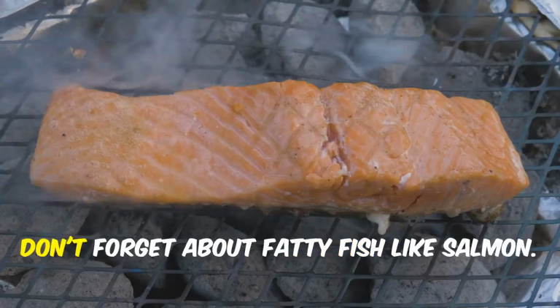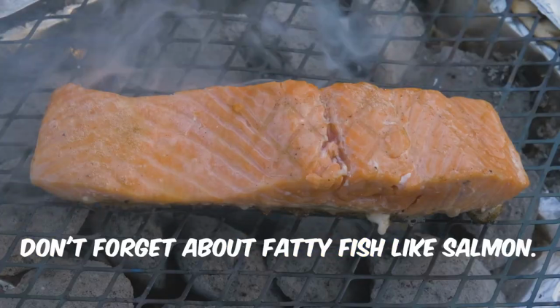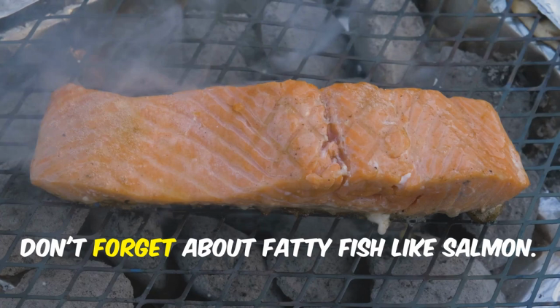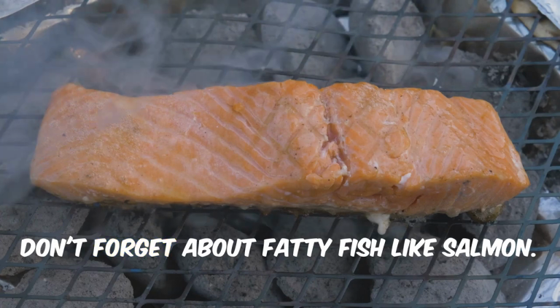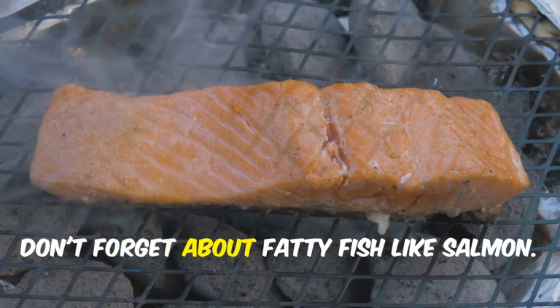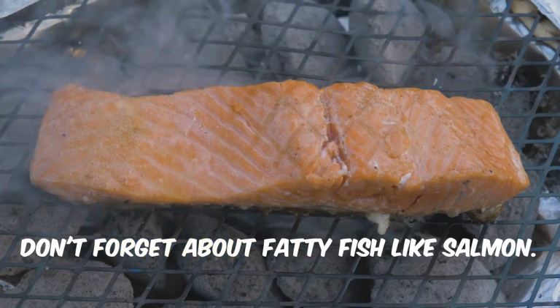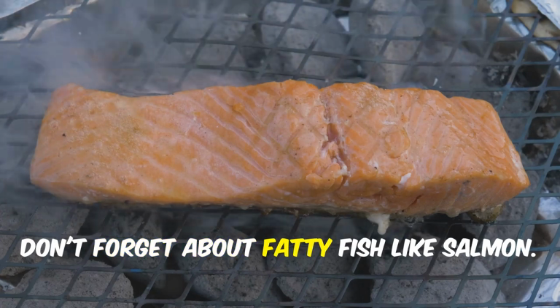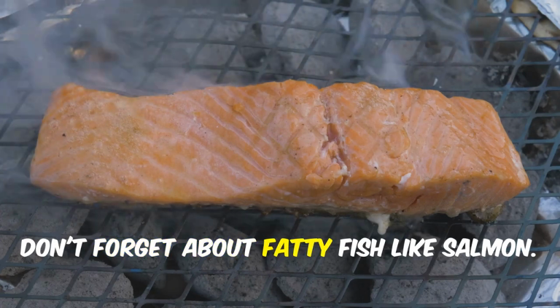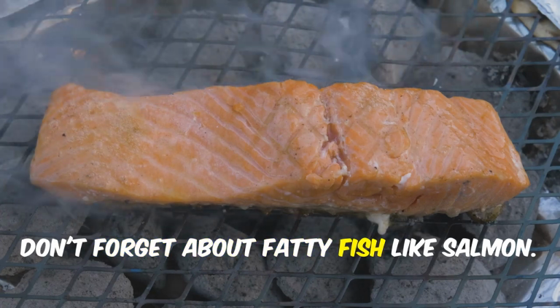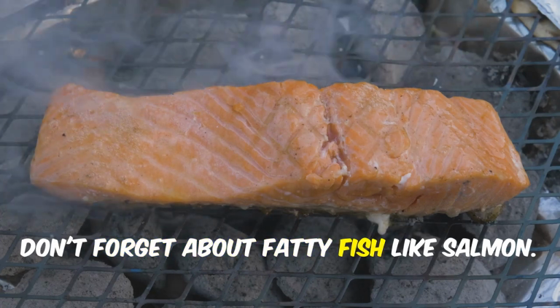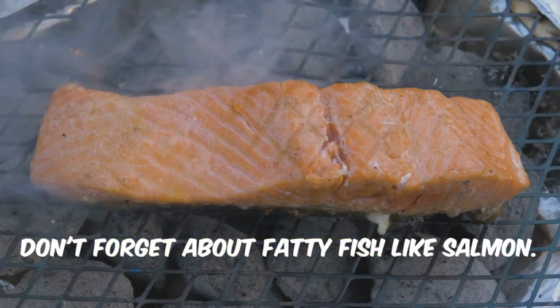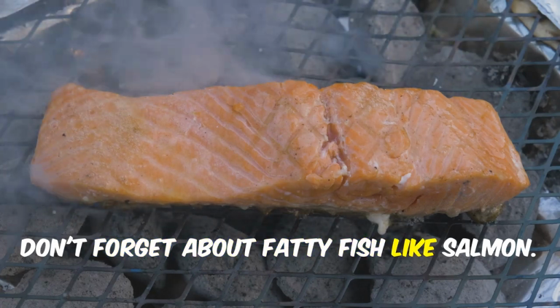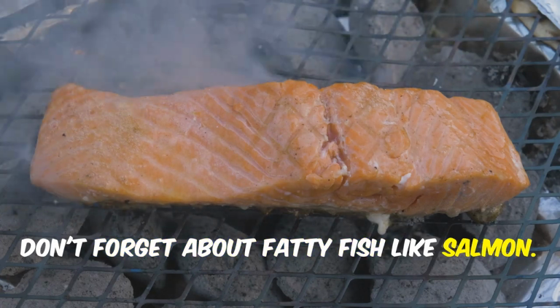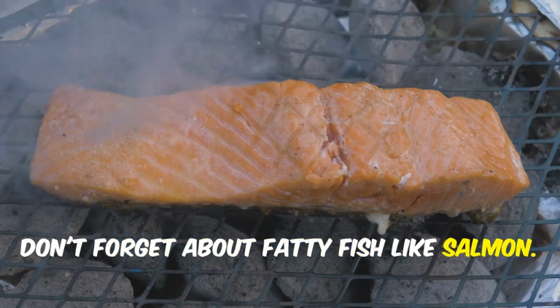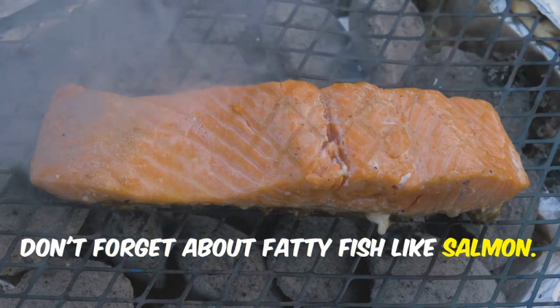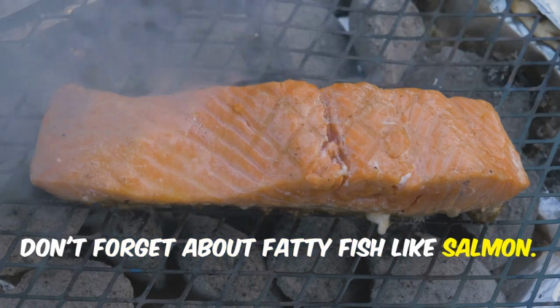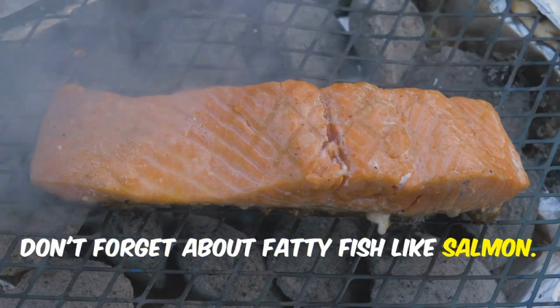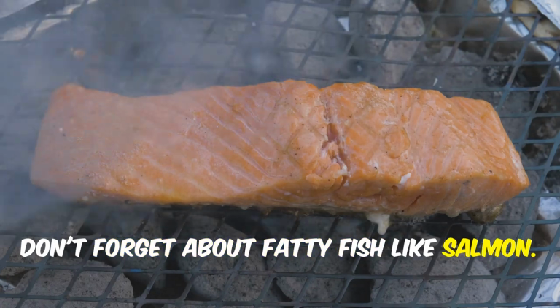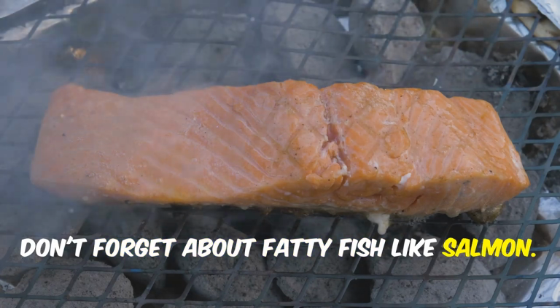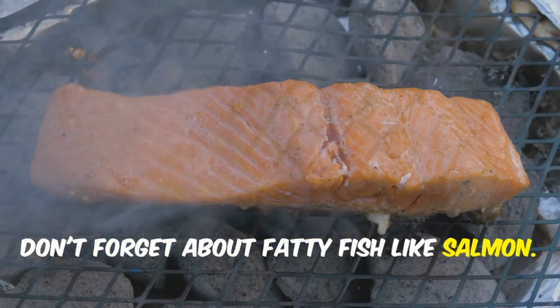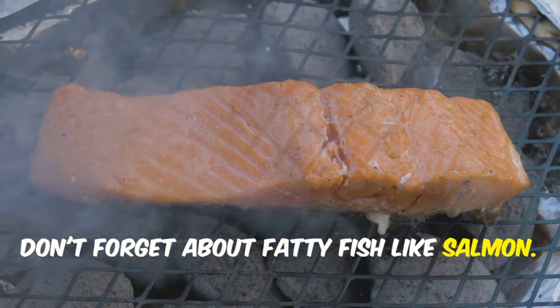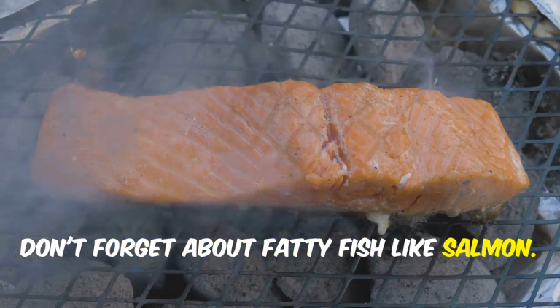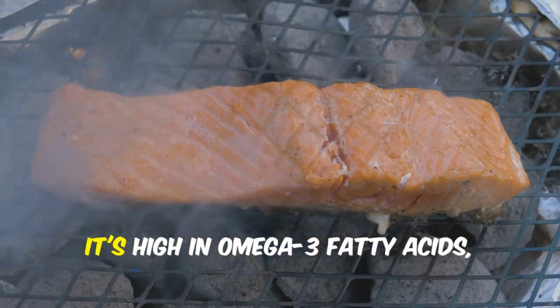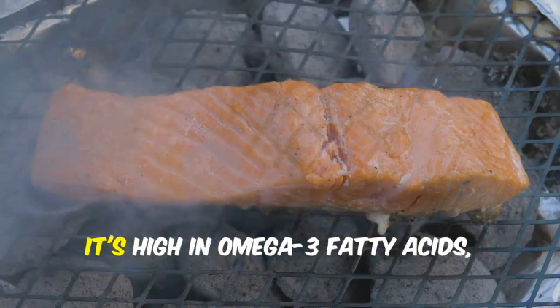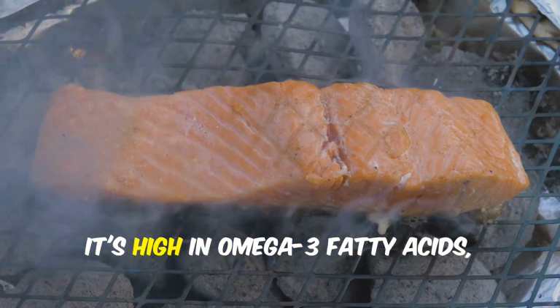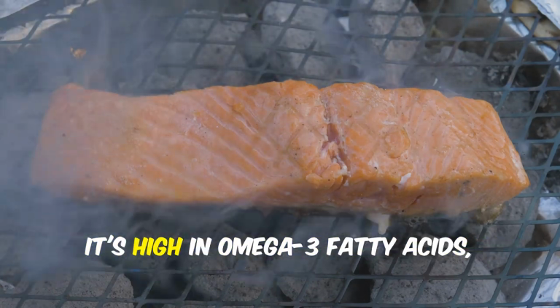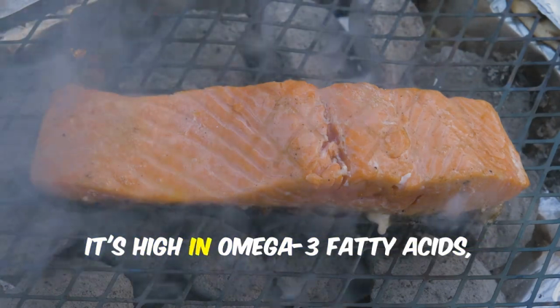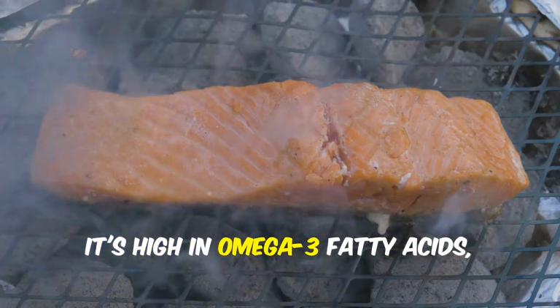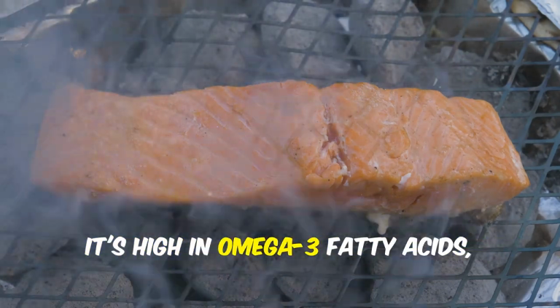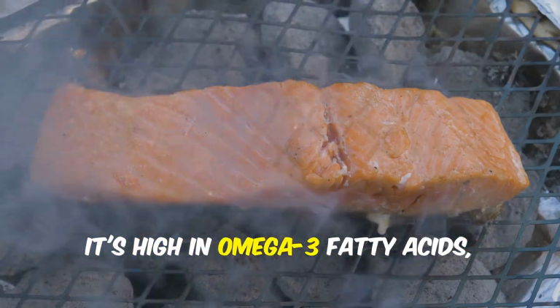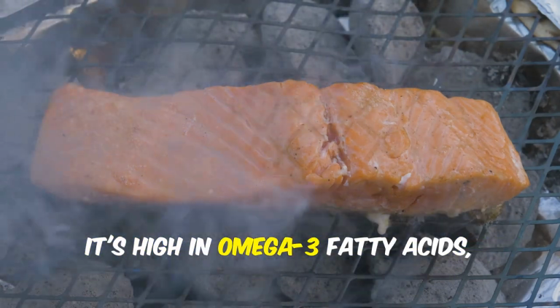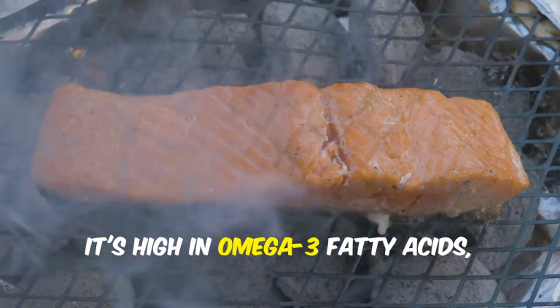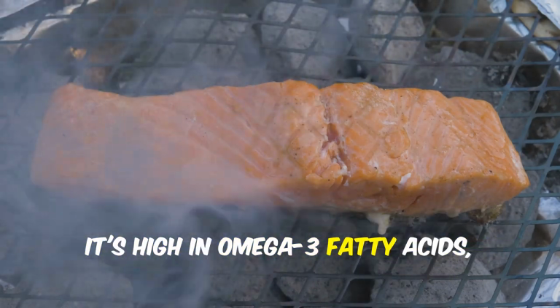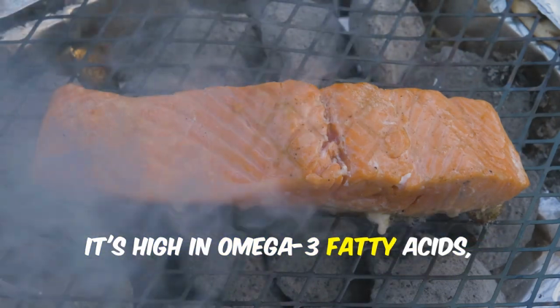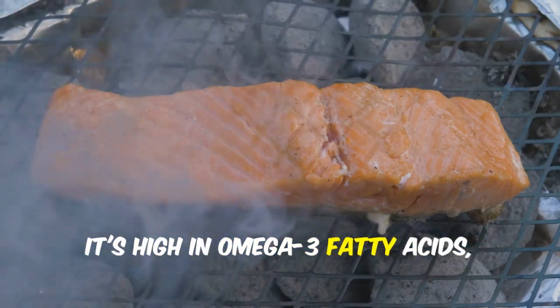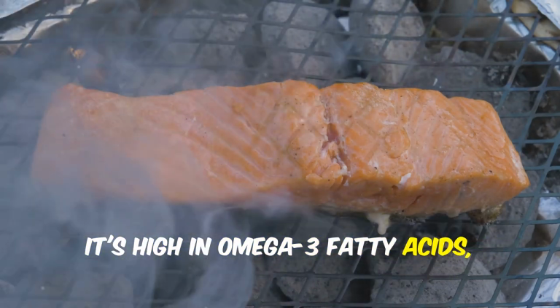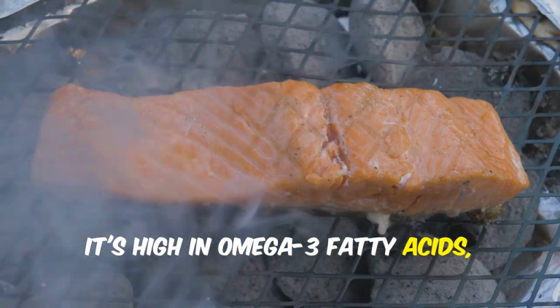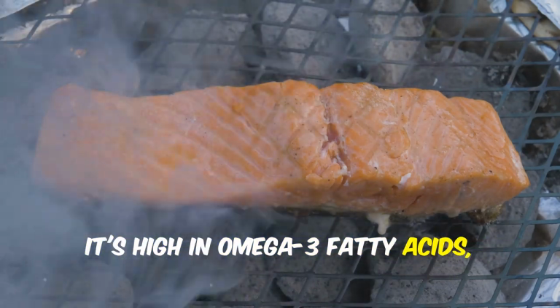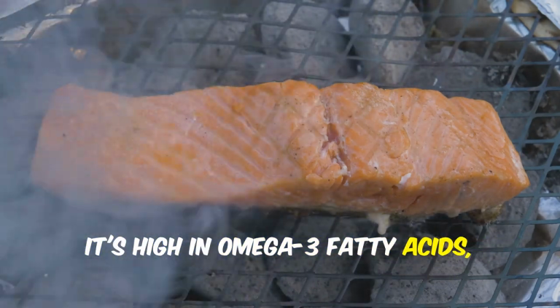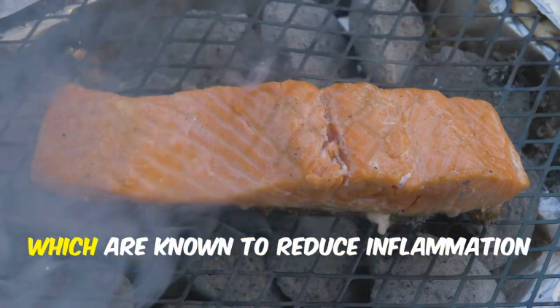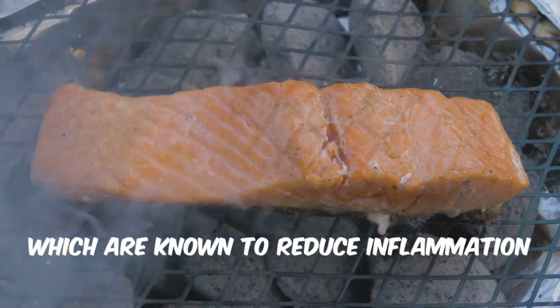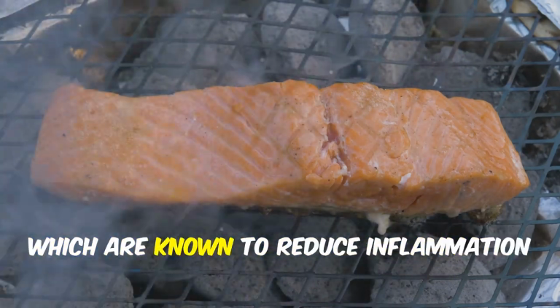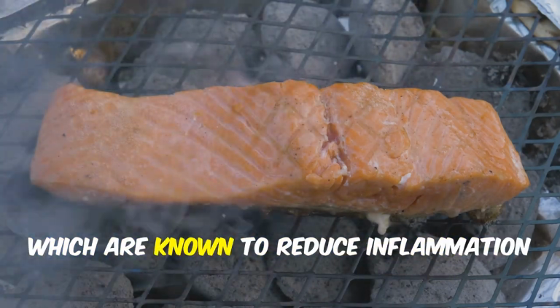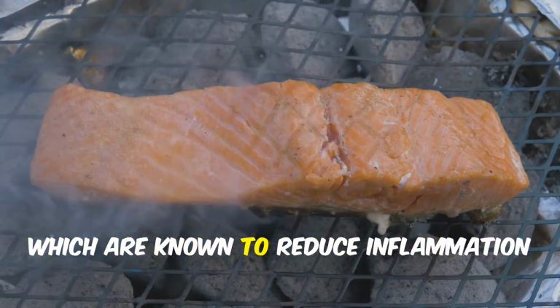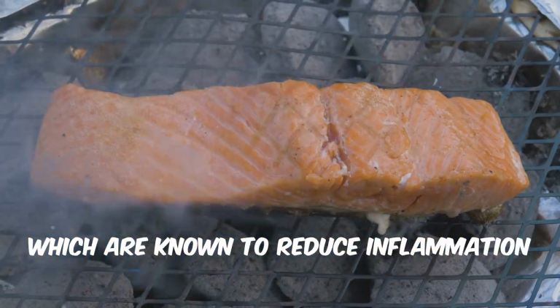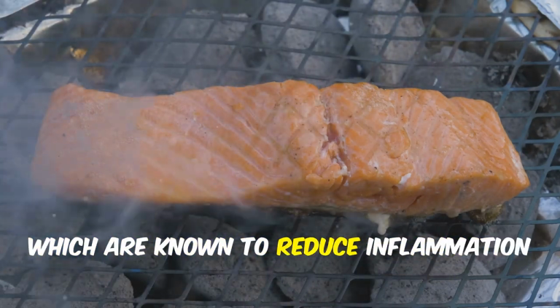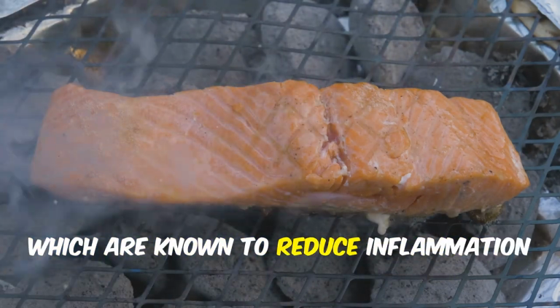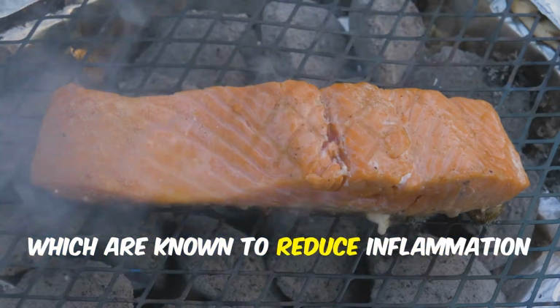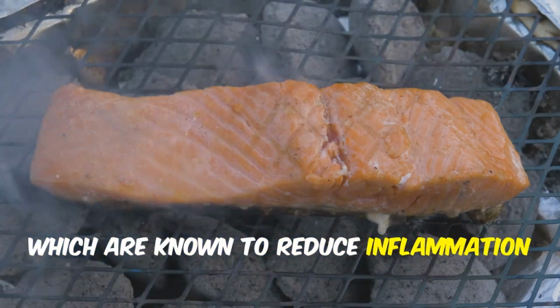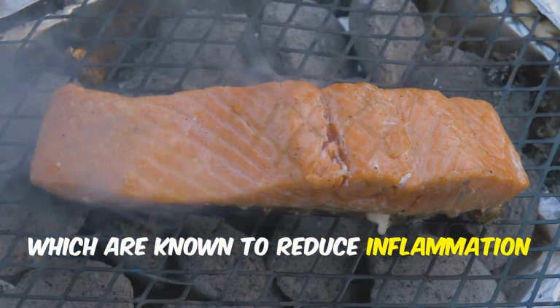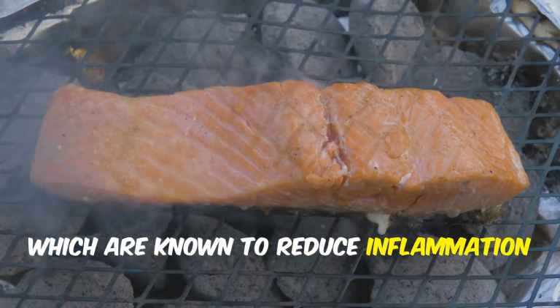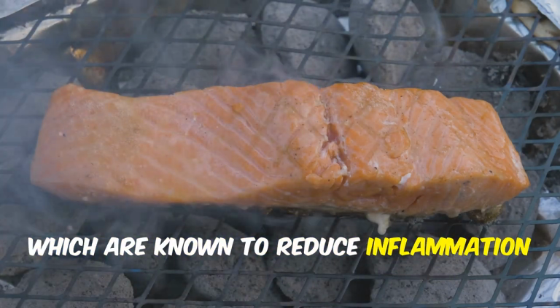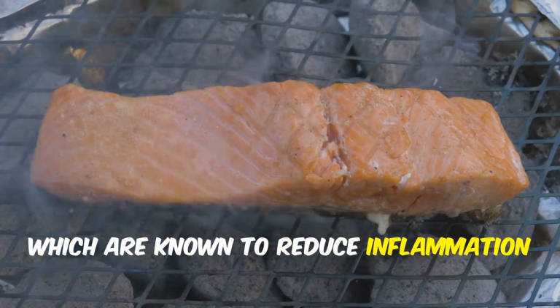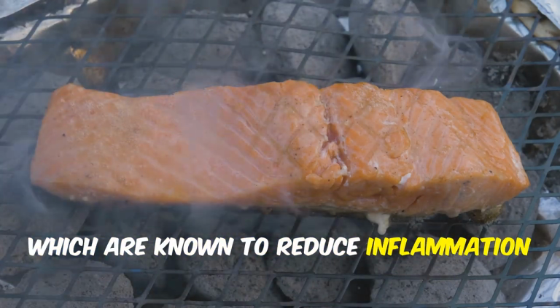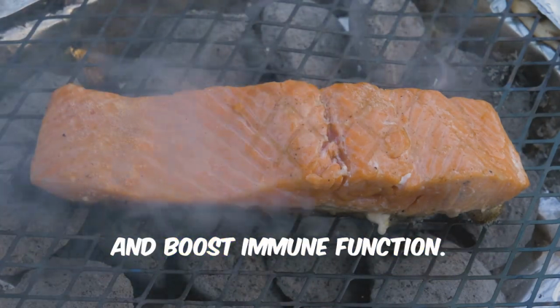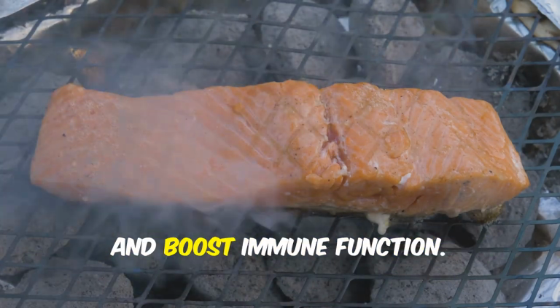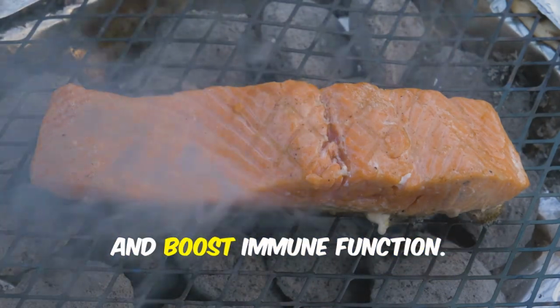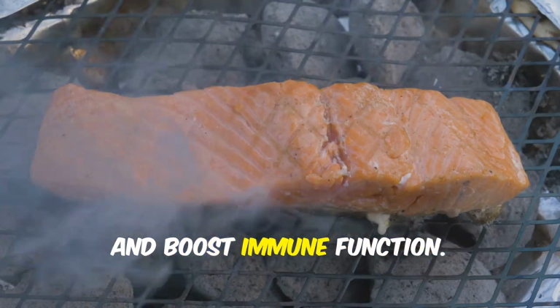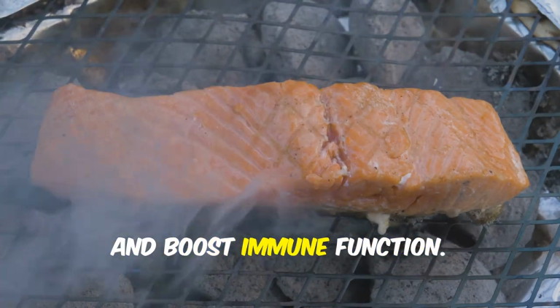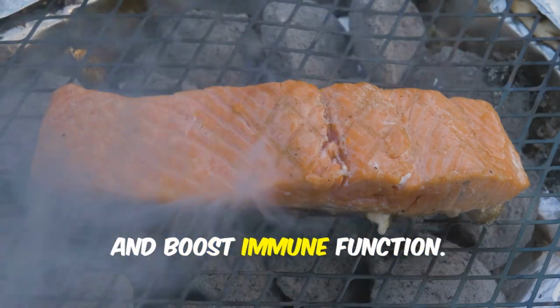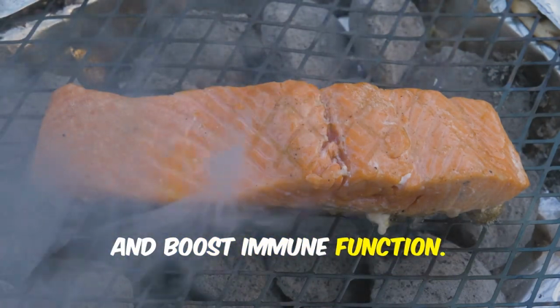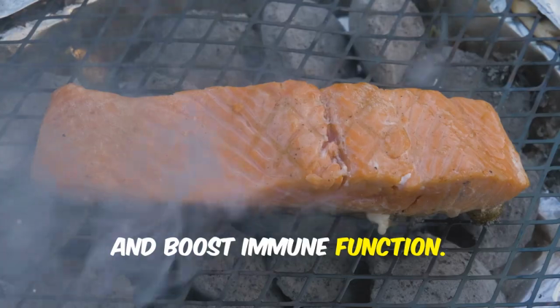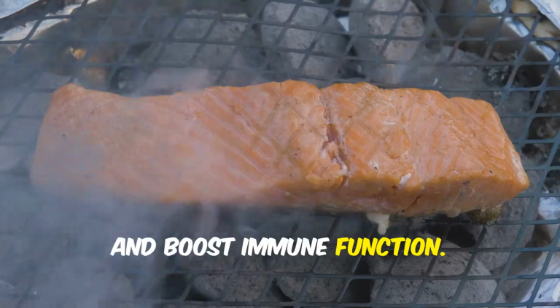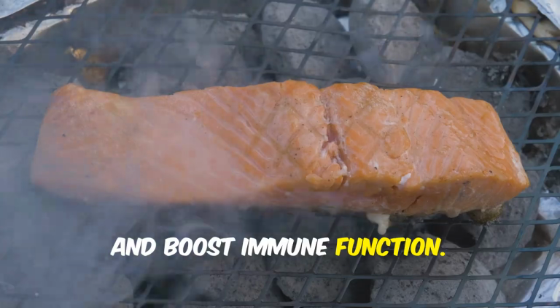Don't forget about fatty fish like salmon. It's high in omega-3 fatty acids, which are known to reduce inflammation and boost immune function.